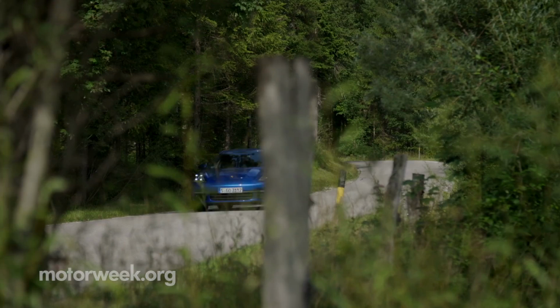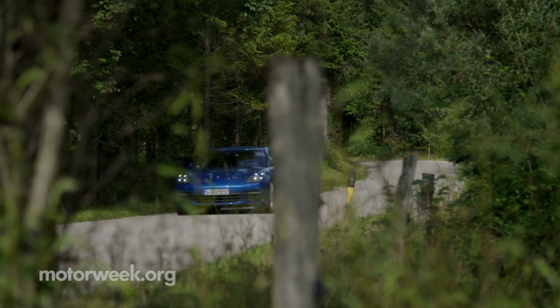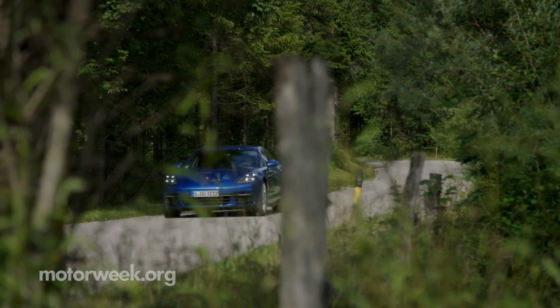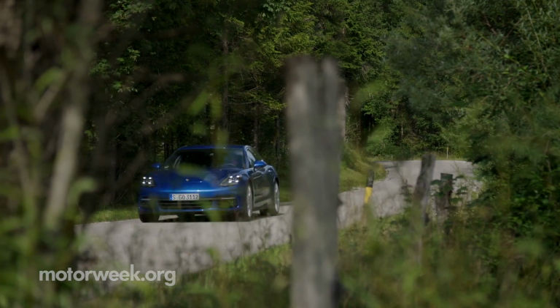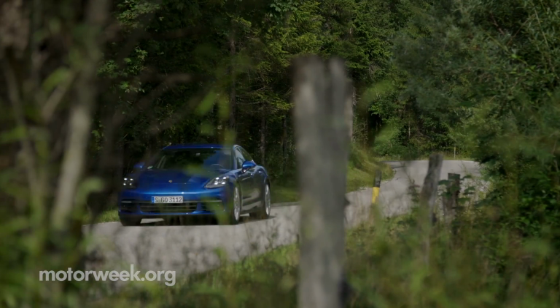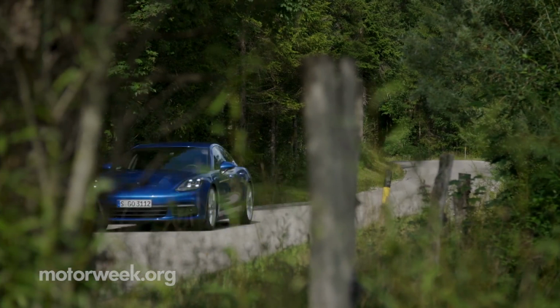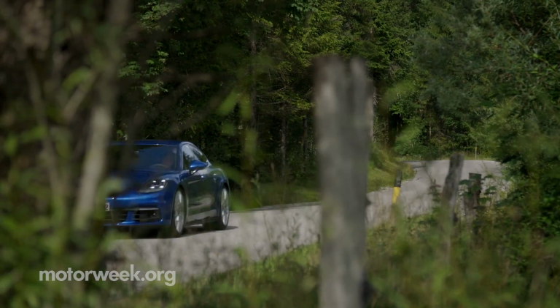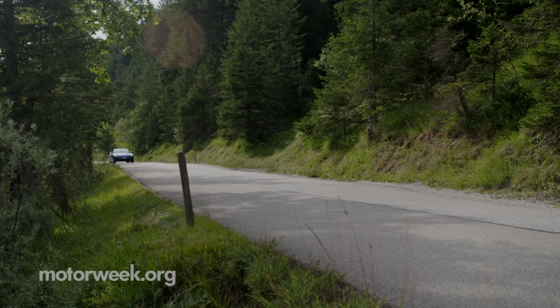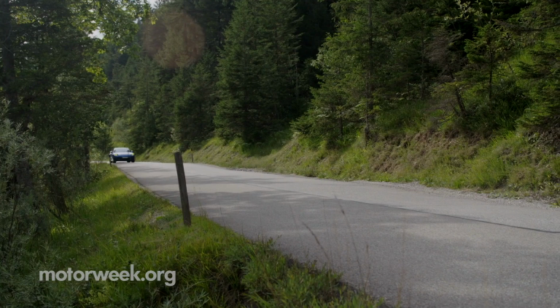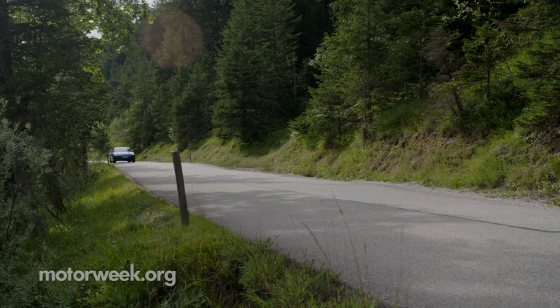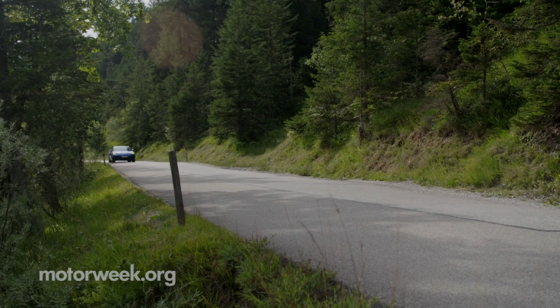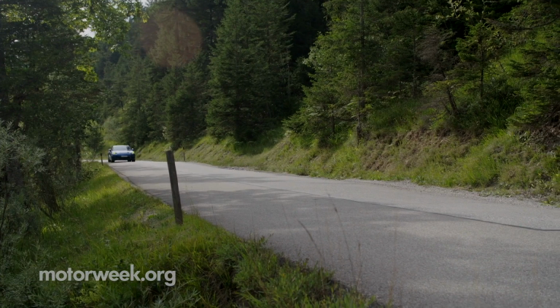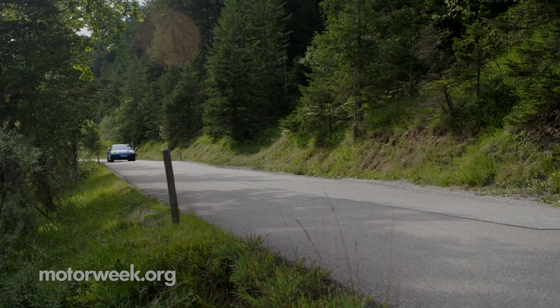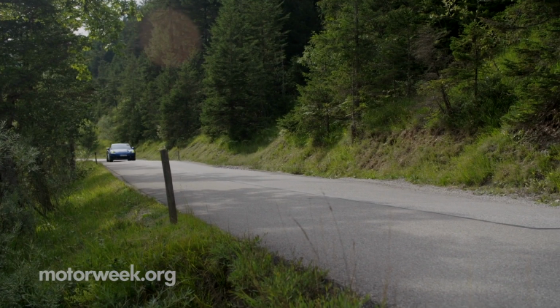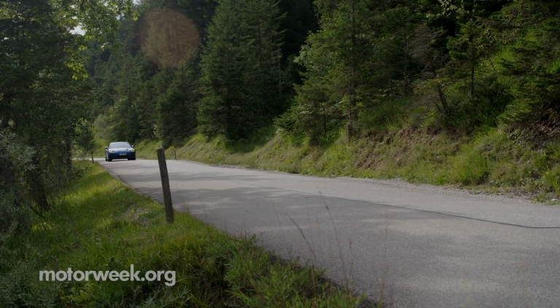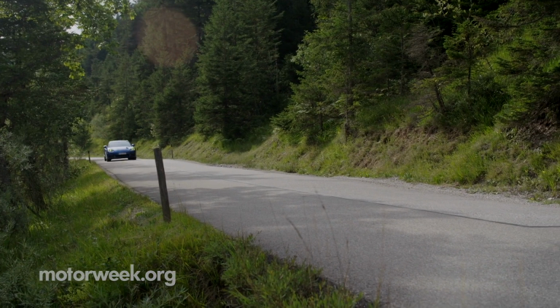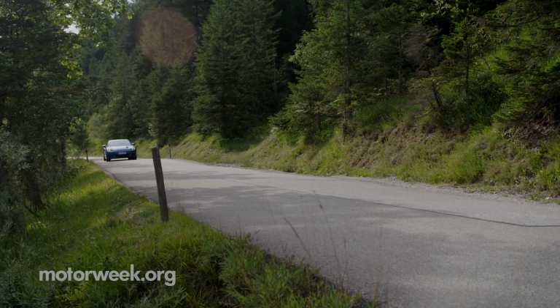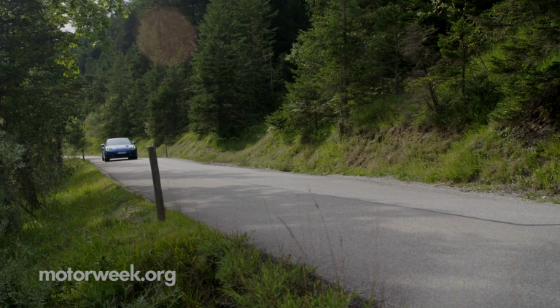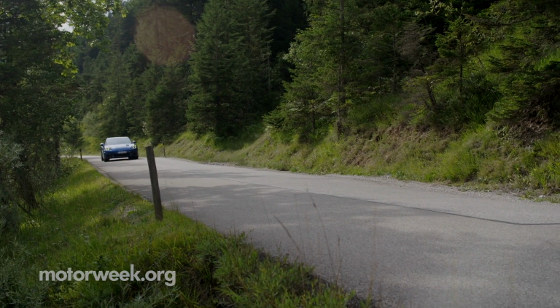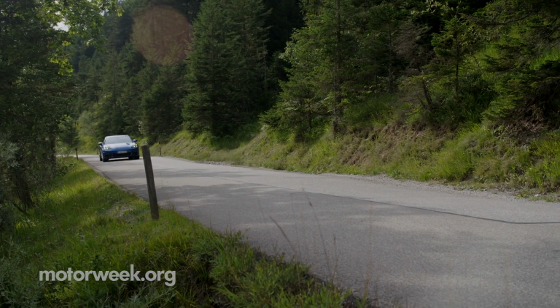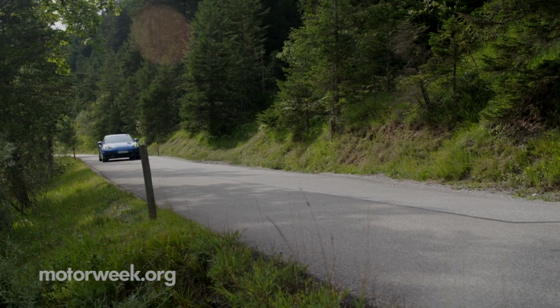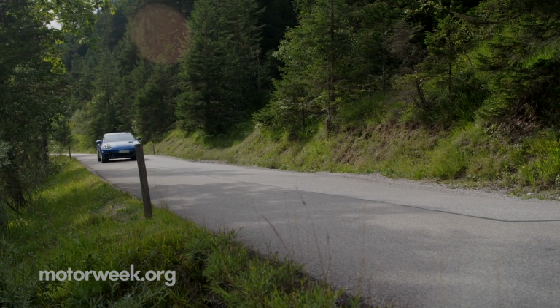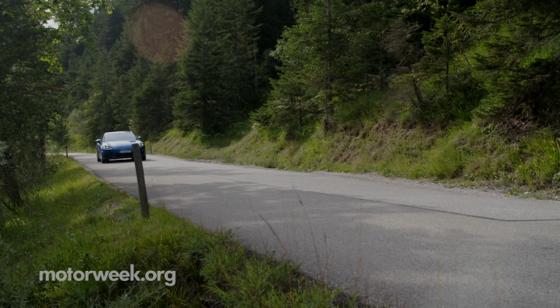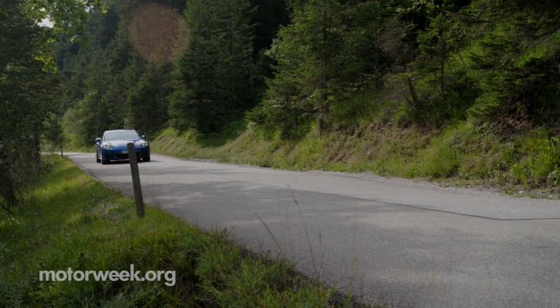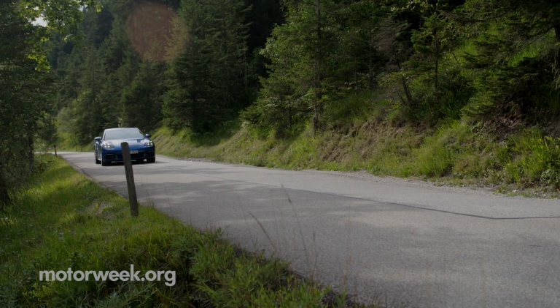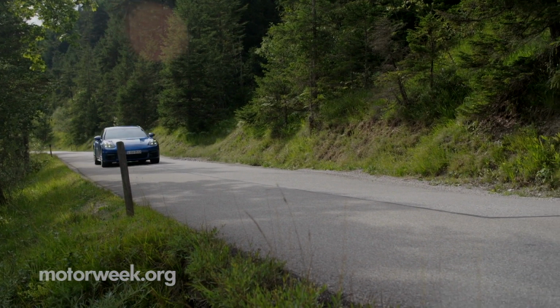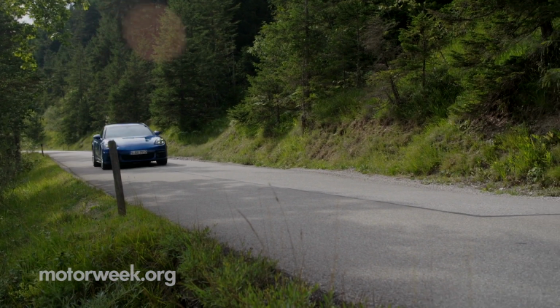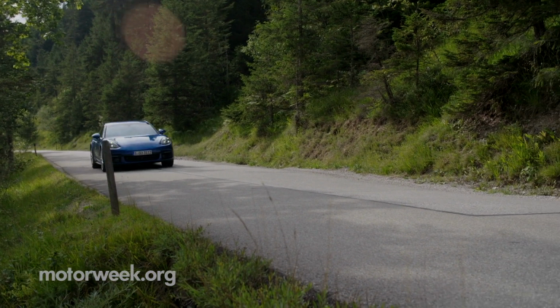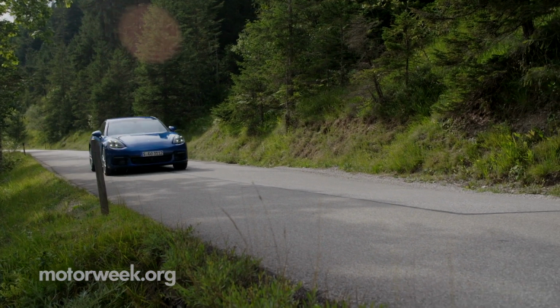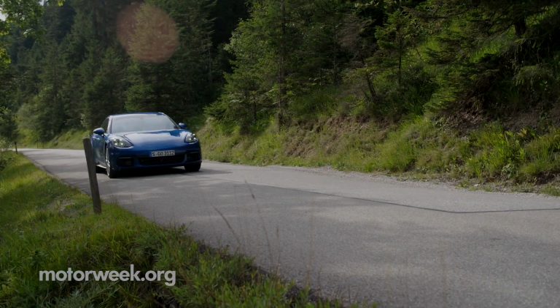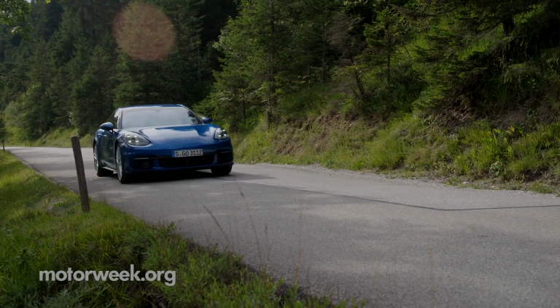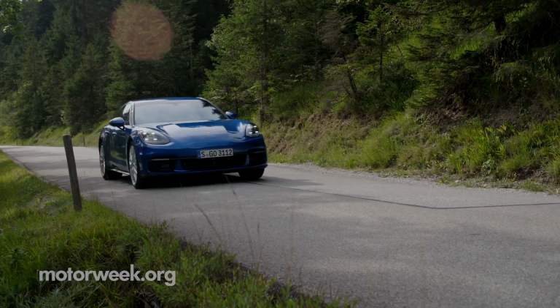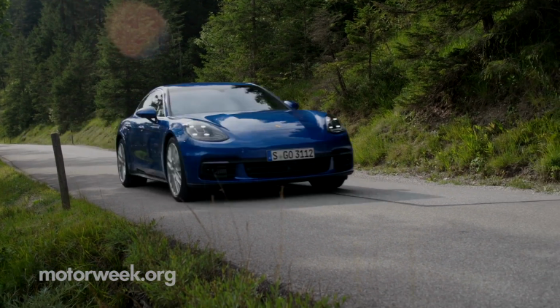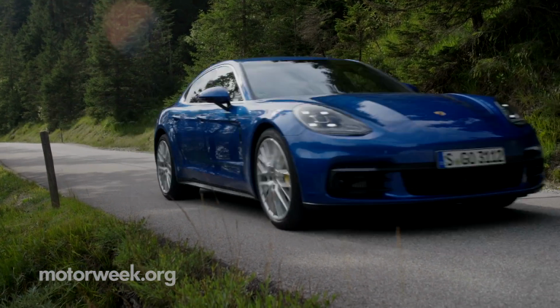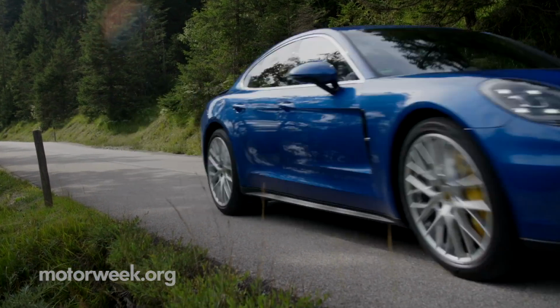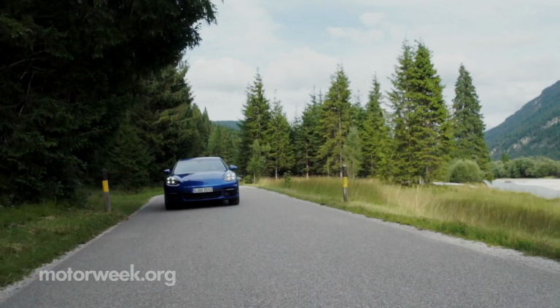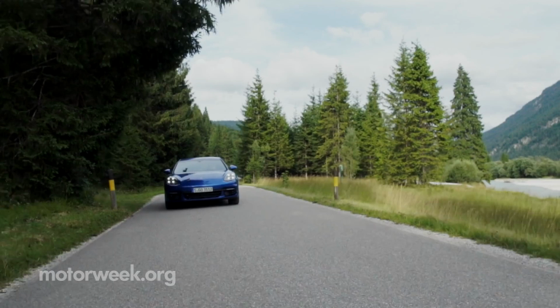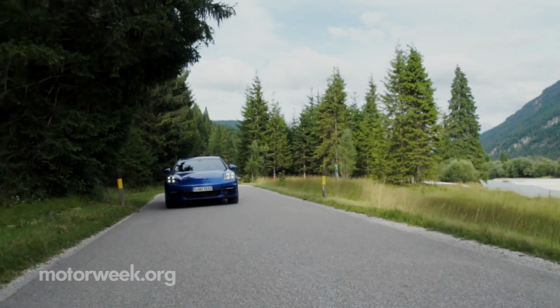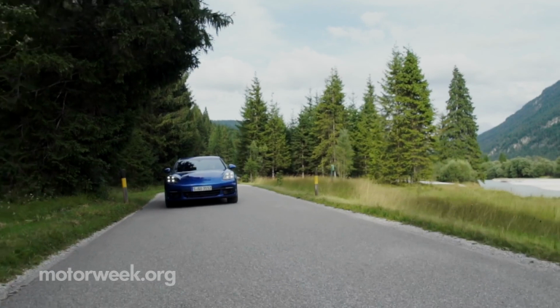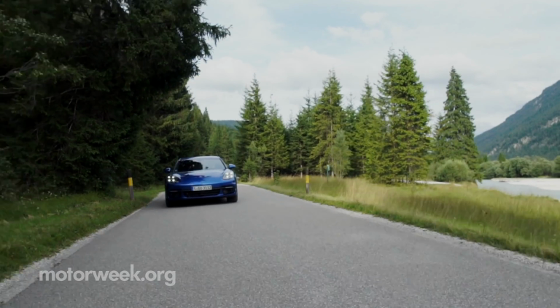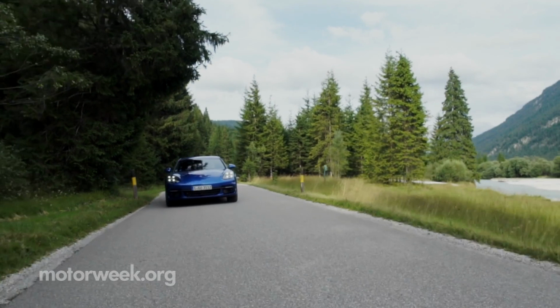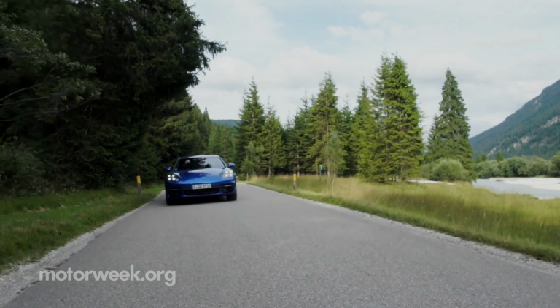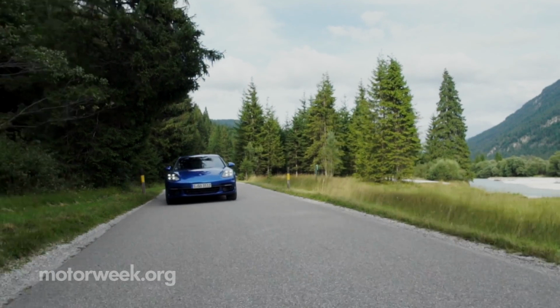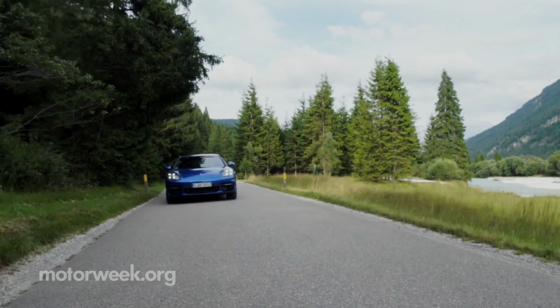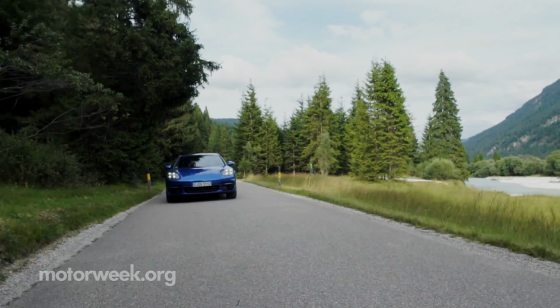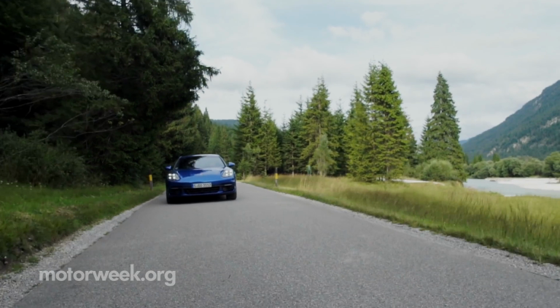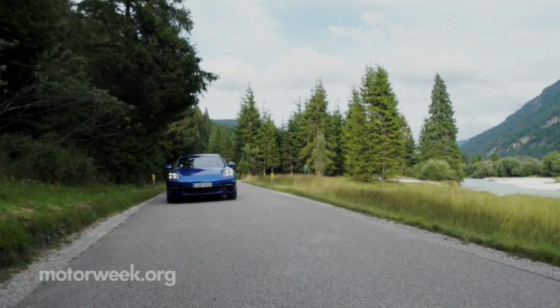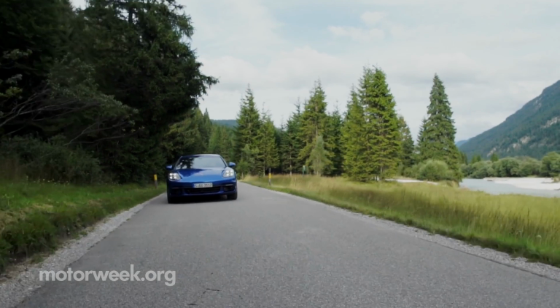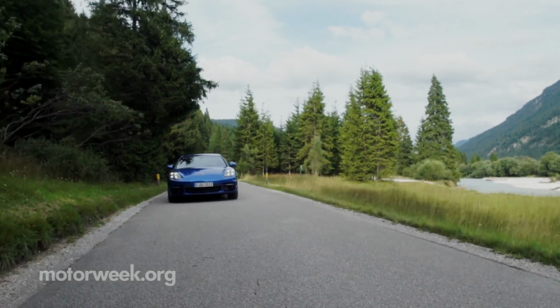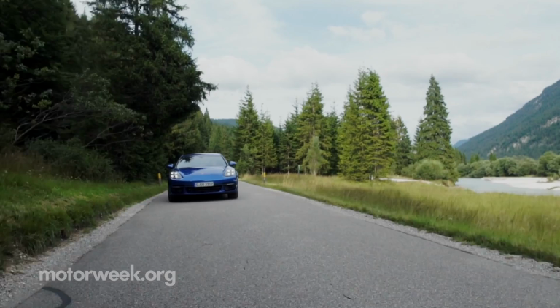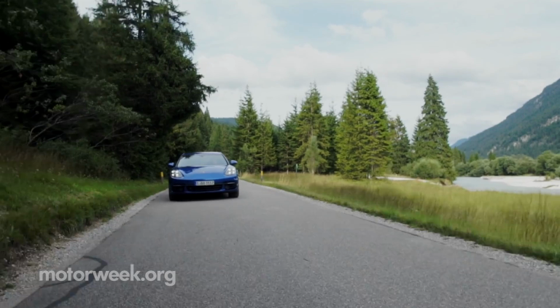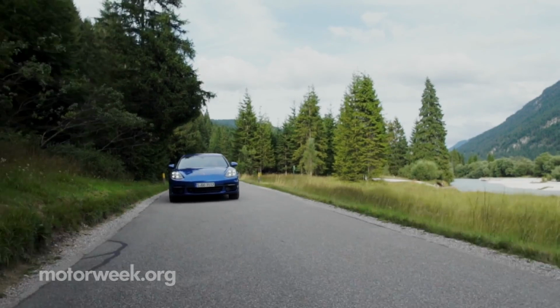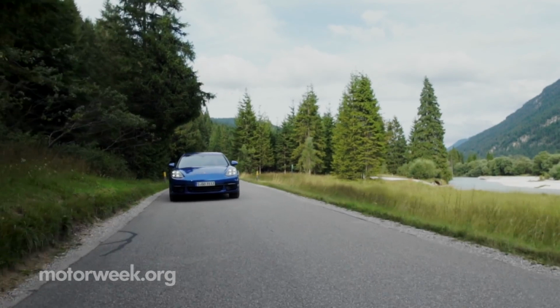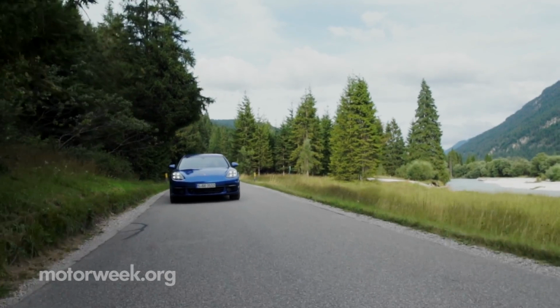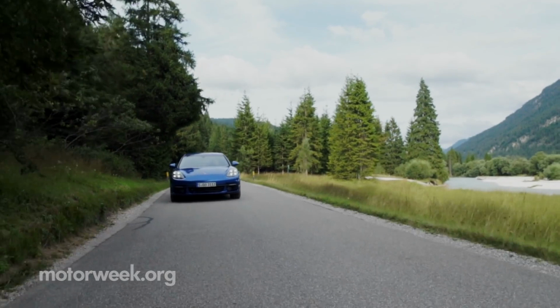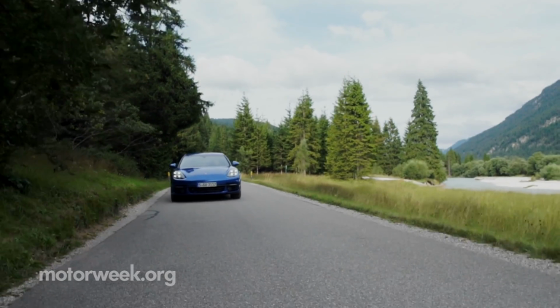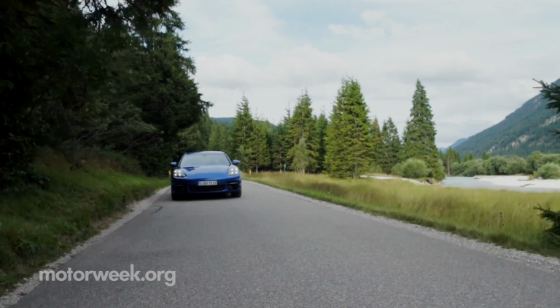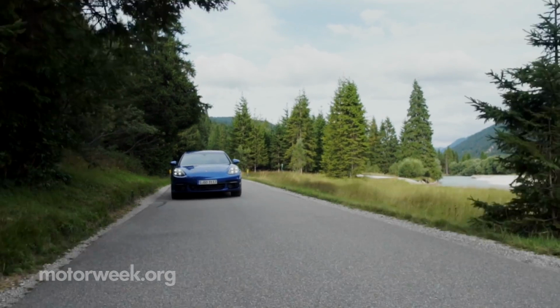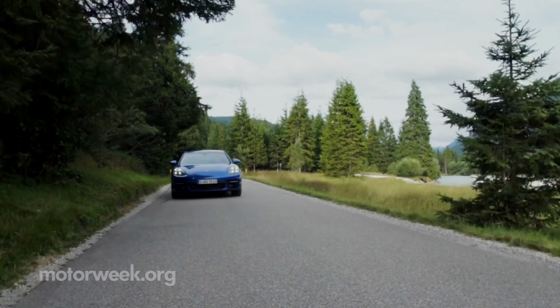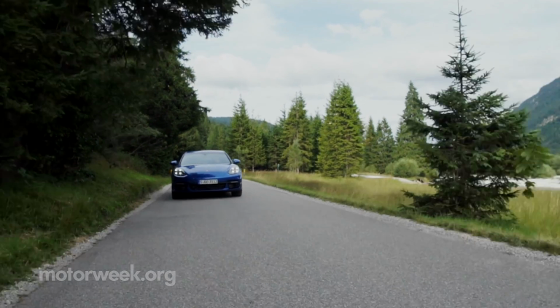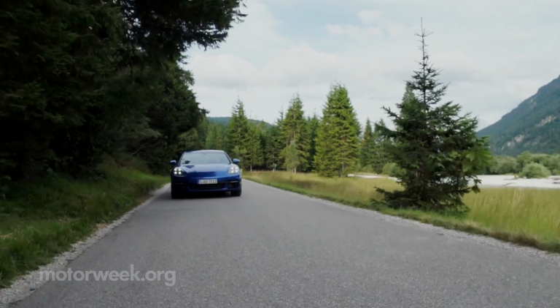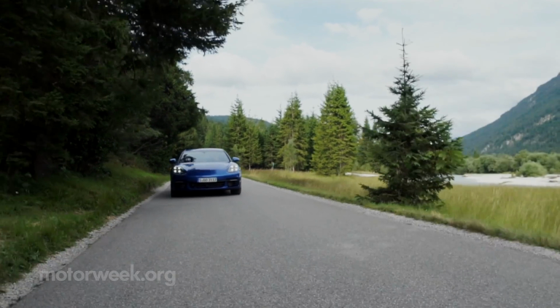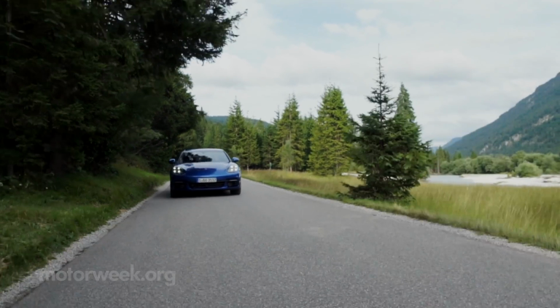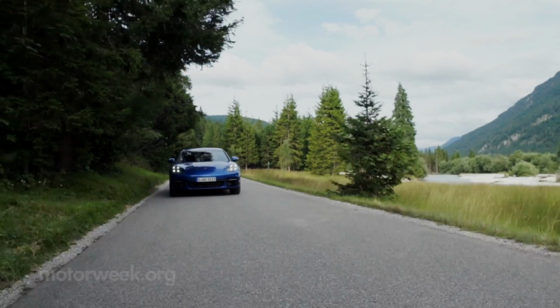Until then, we'll have plenty more on this all-new Panamera soon. So keep it locked on MotorWeek.